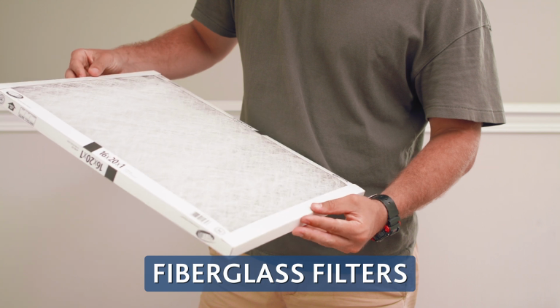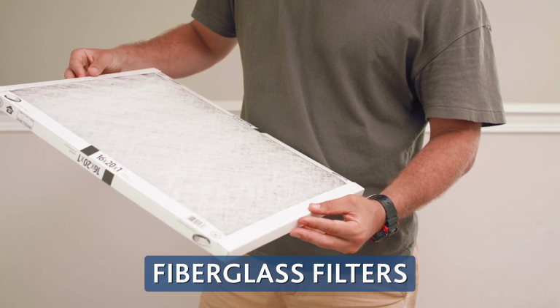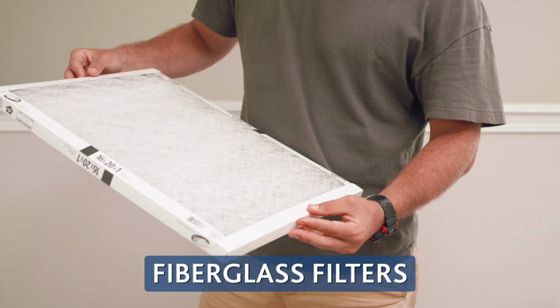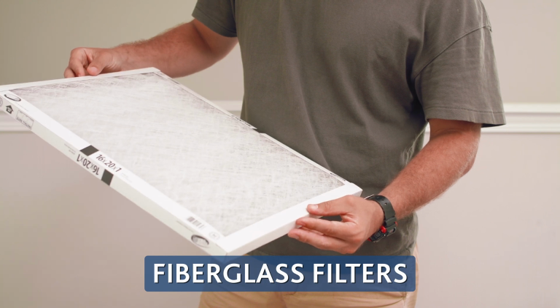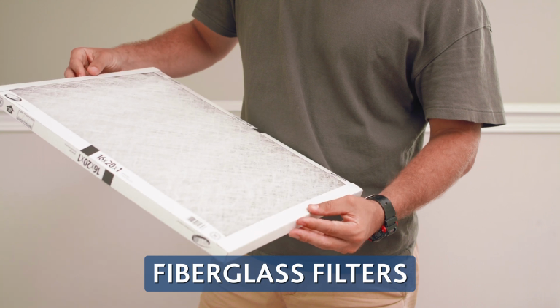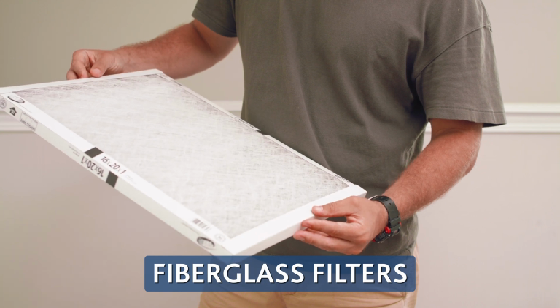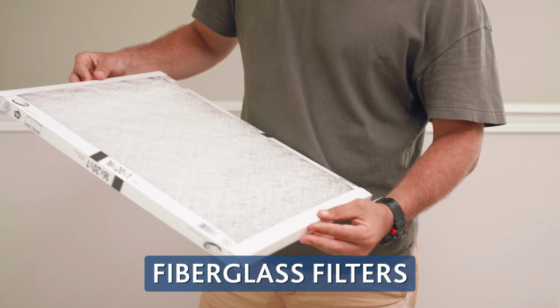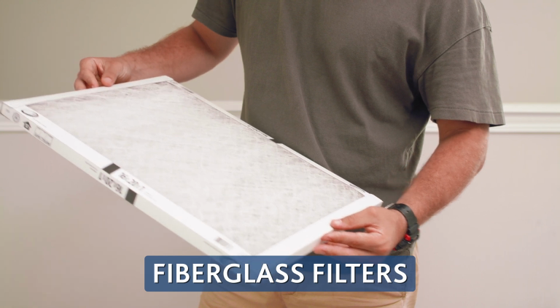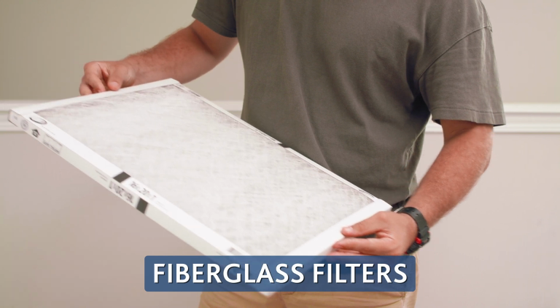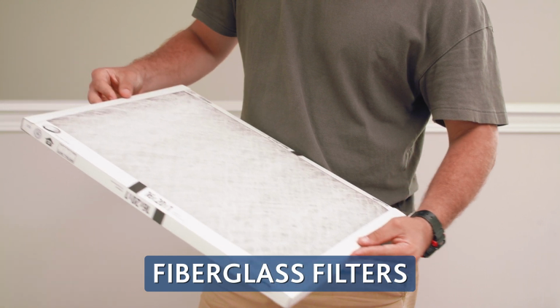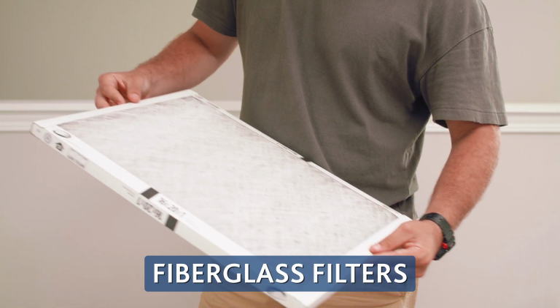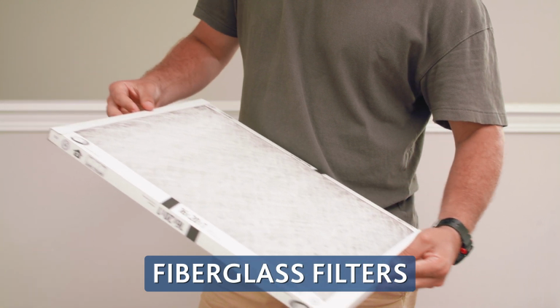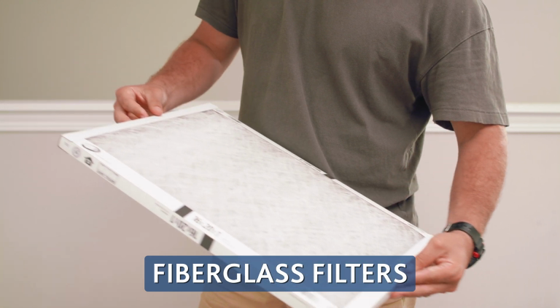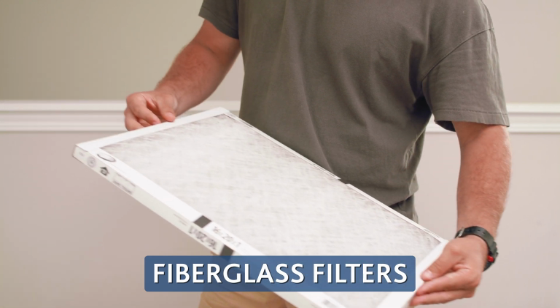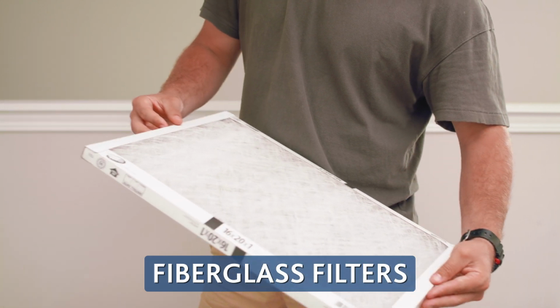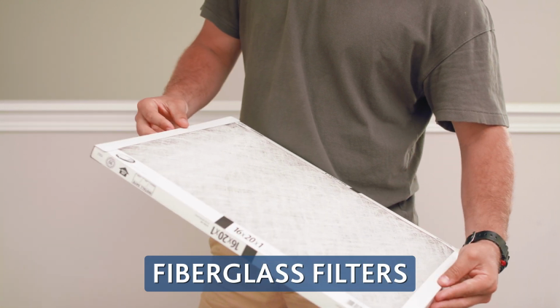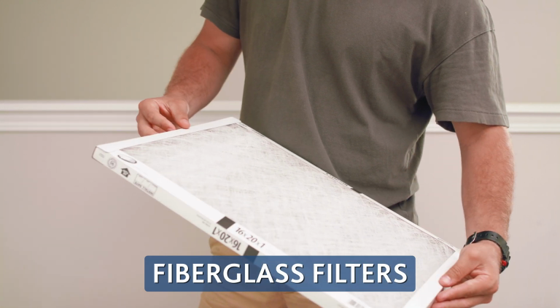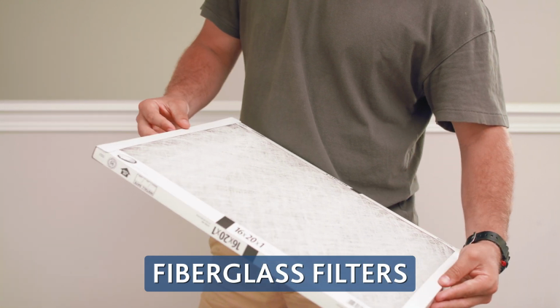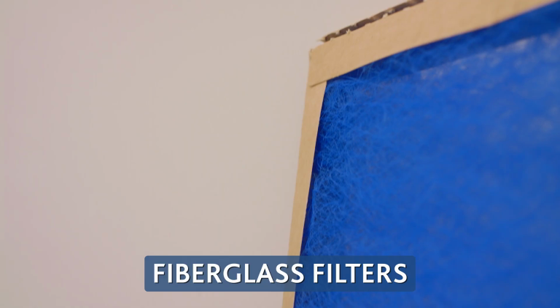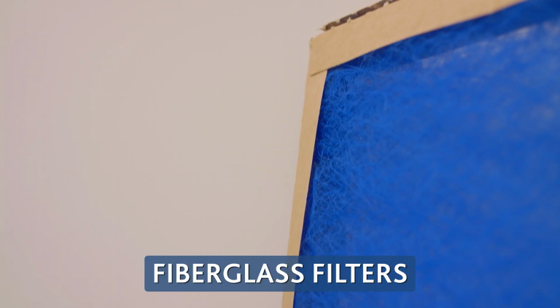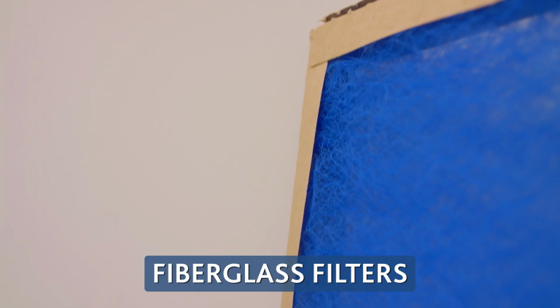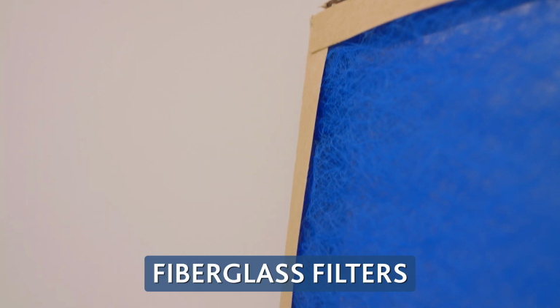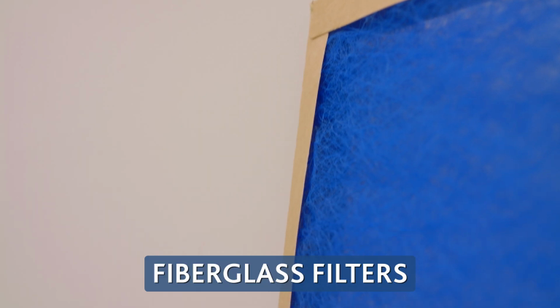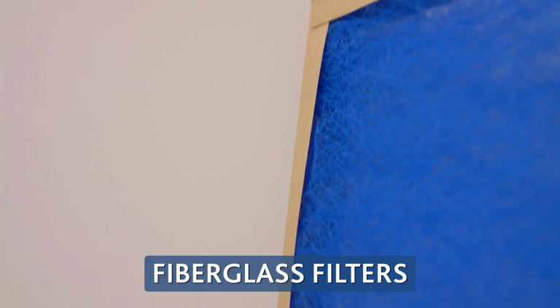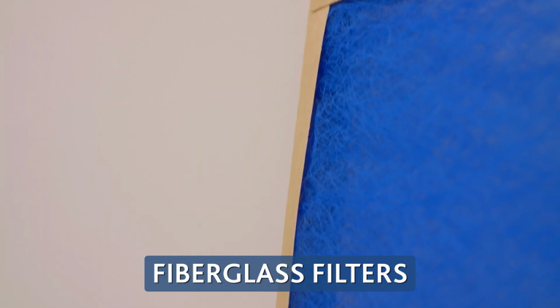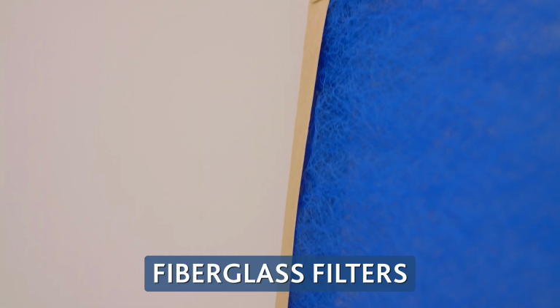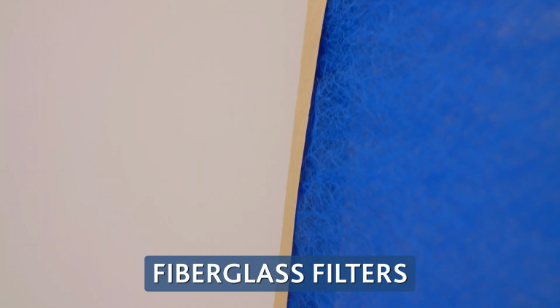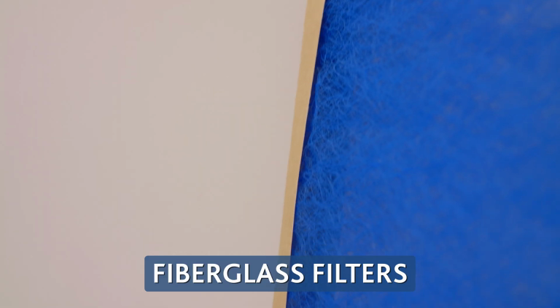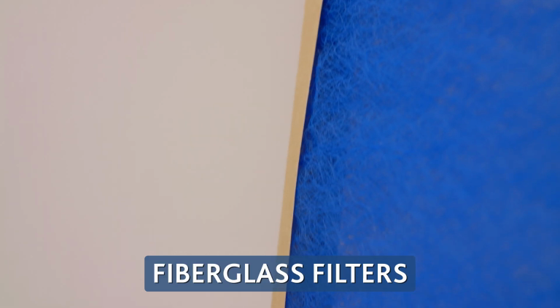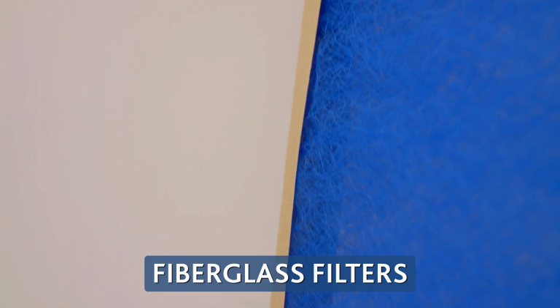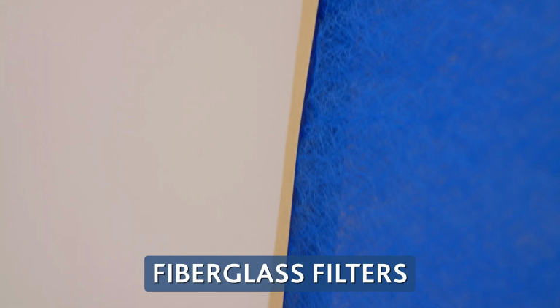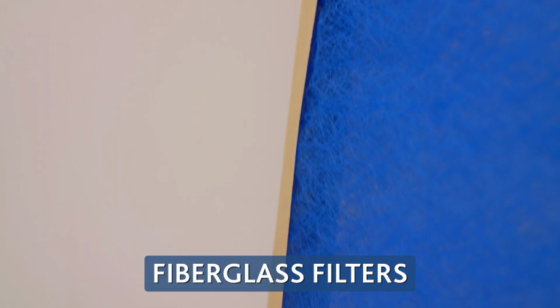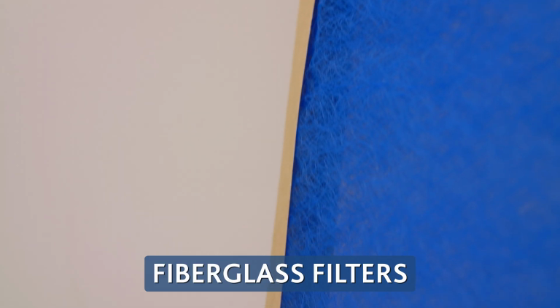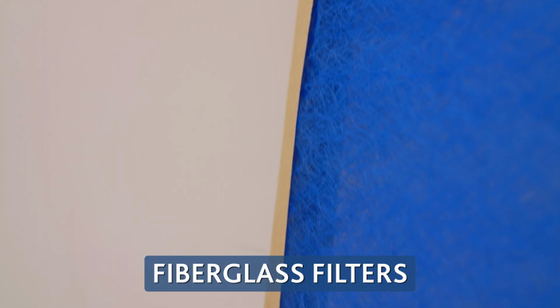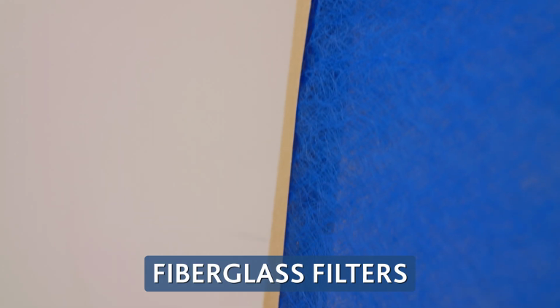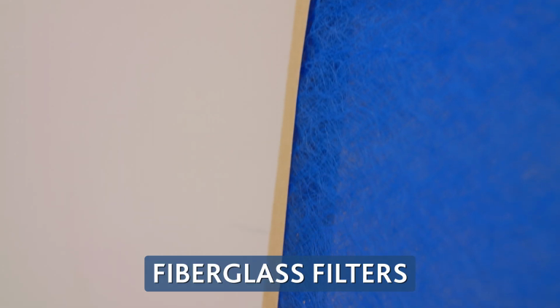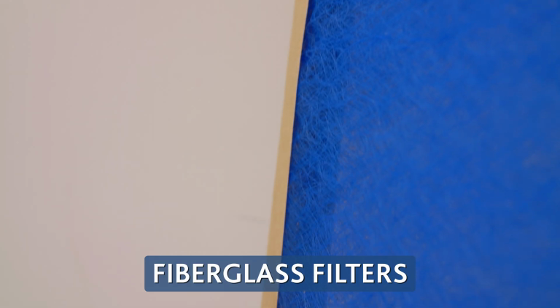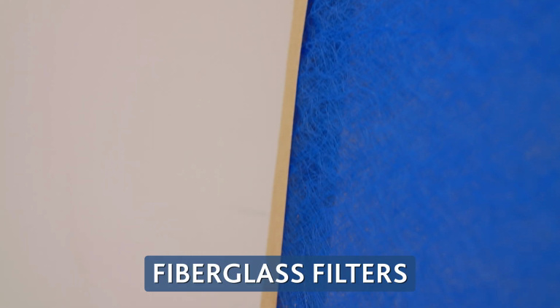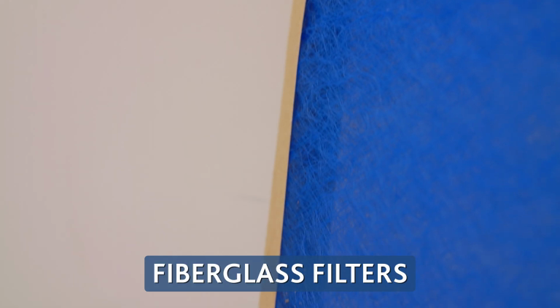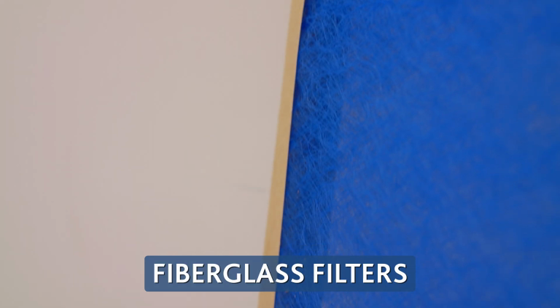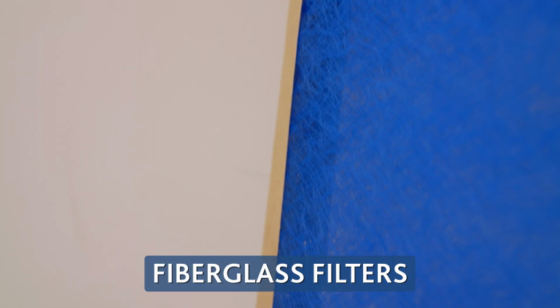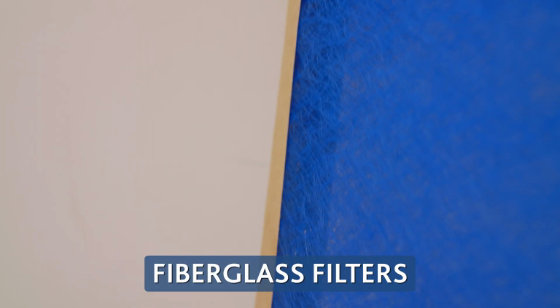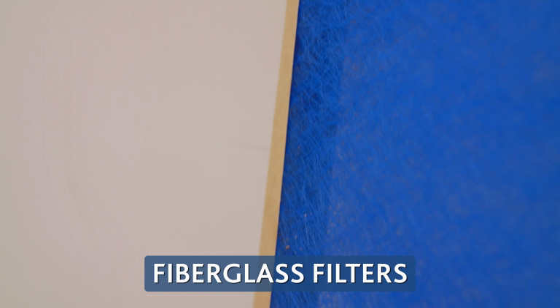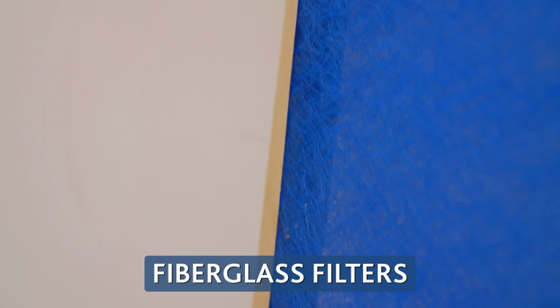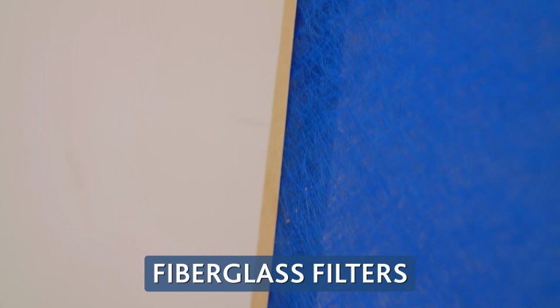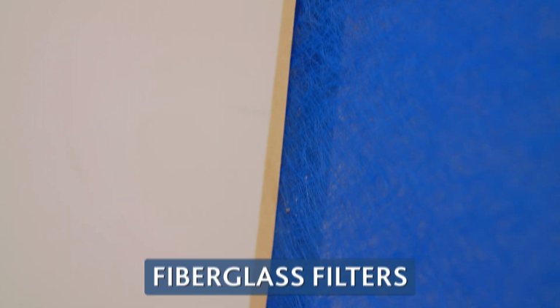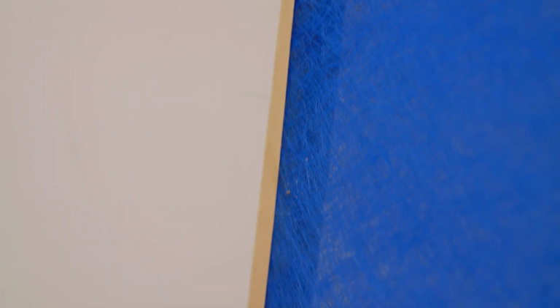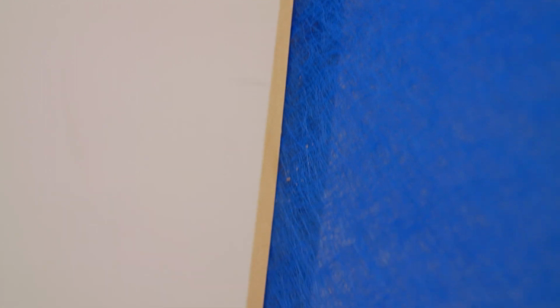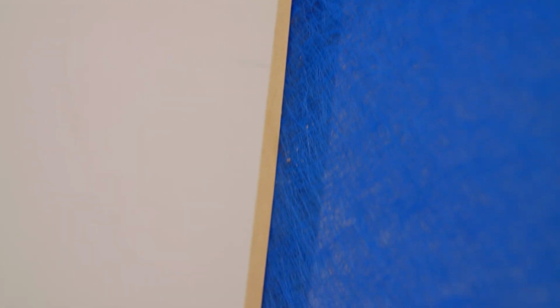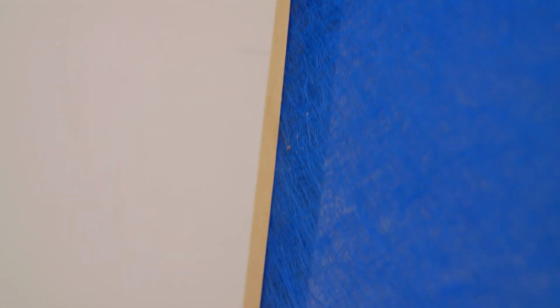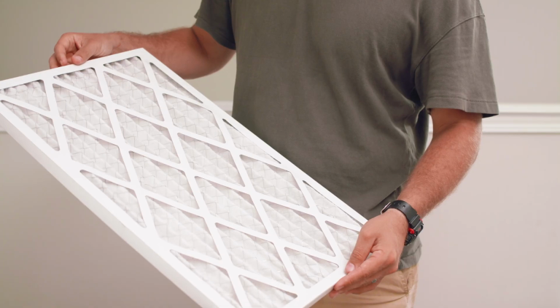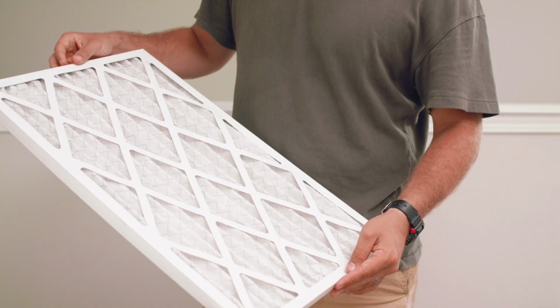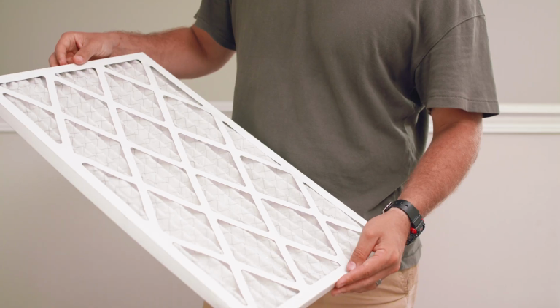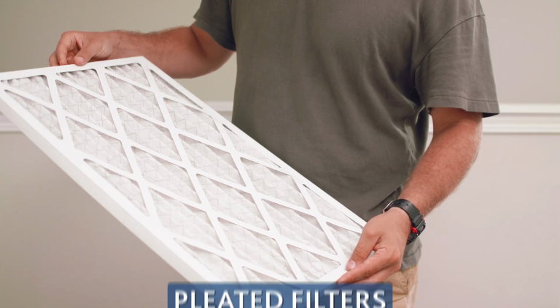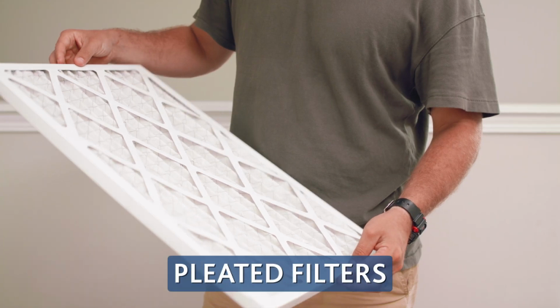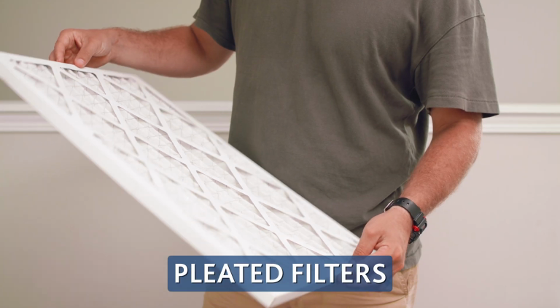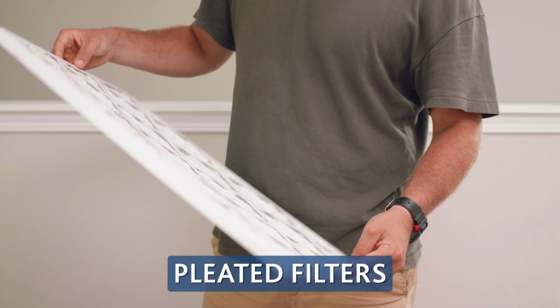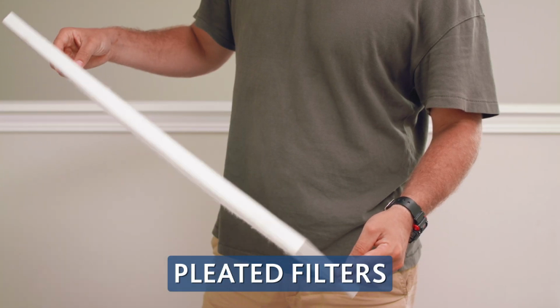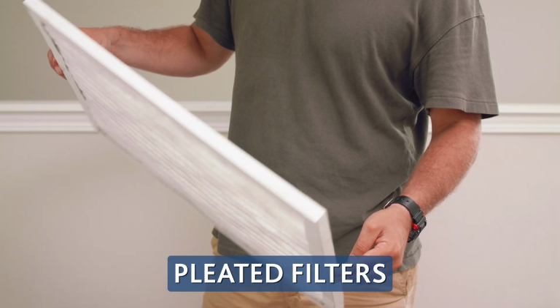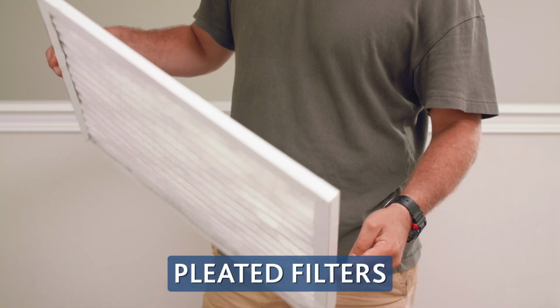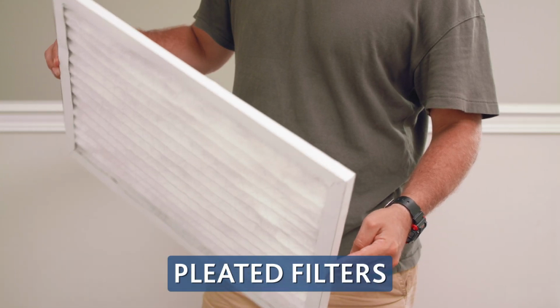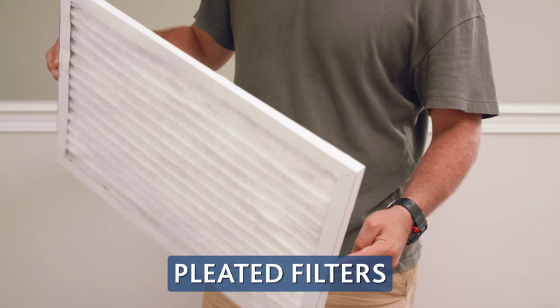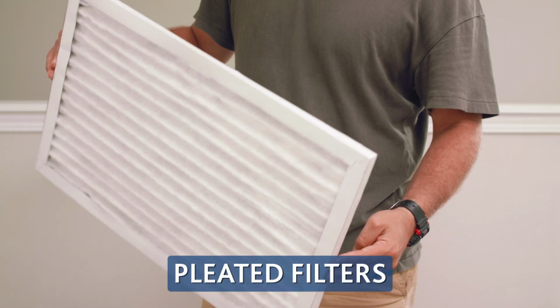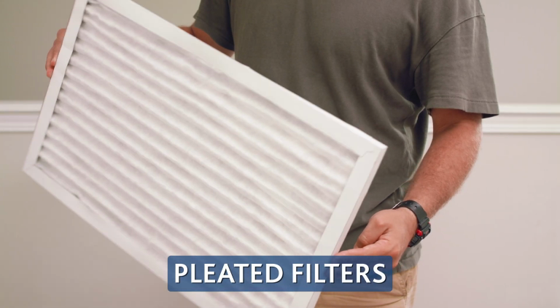Fiberglass filters are entry-level and allow for more energy-efficient HVAC use, but only filter larger airborne particles. Pleated filters are more expensive but filter out smaller particles and last longer.